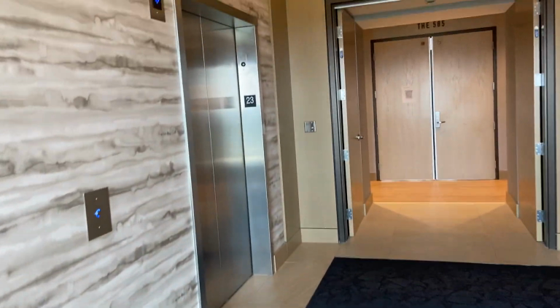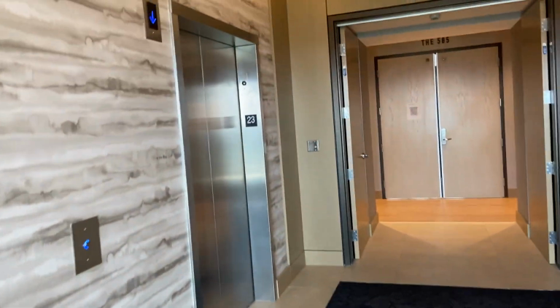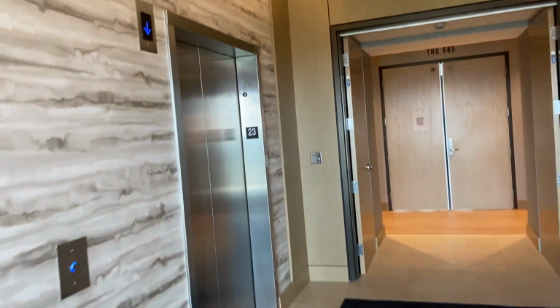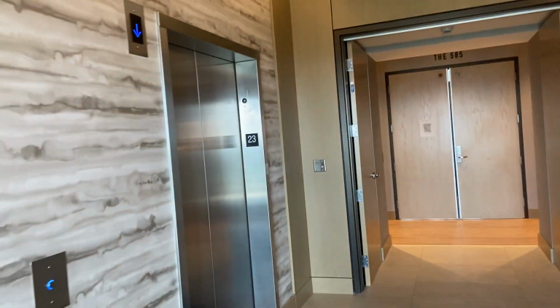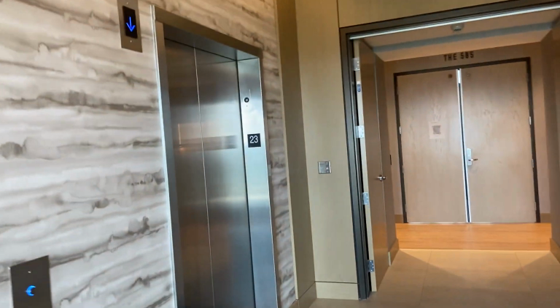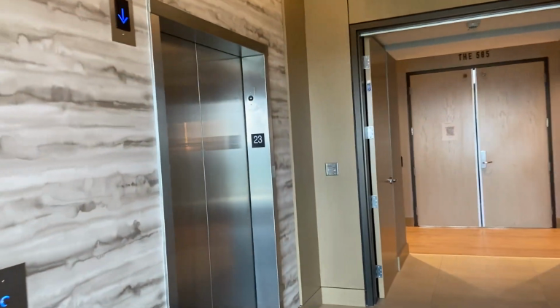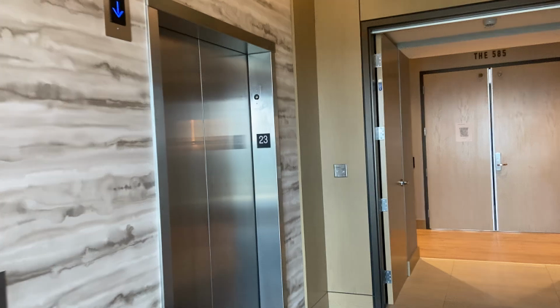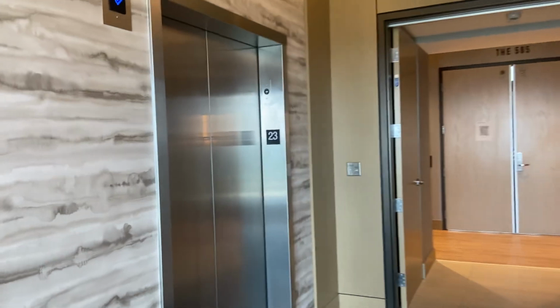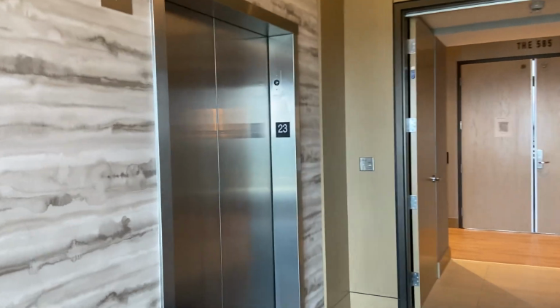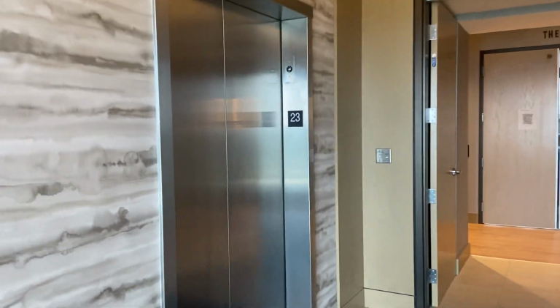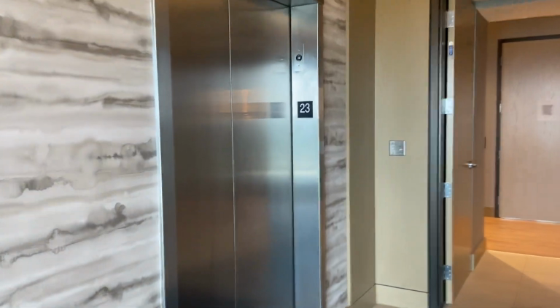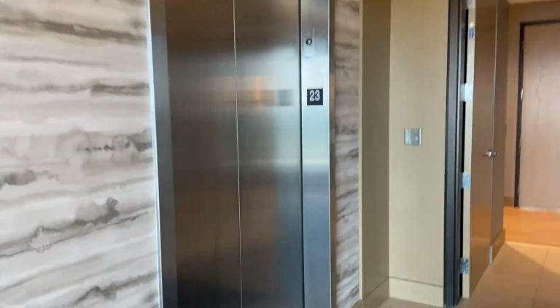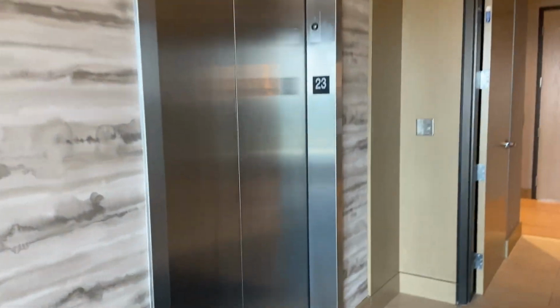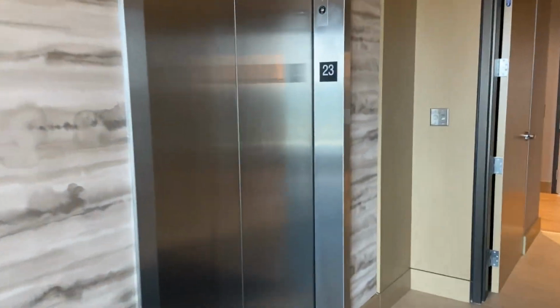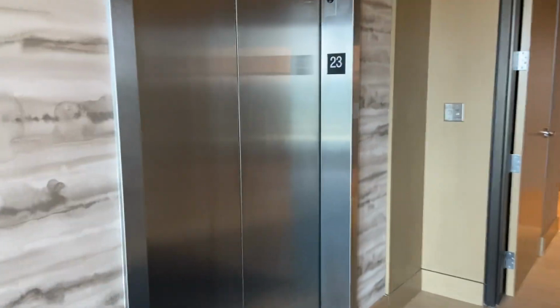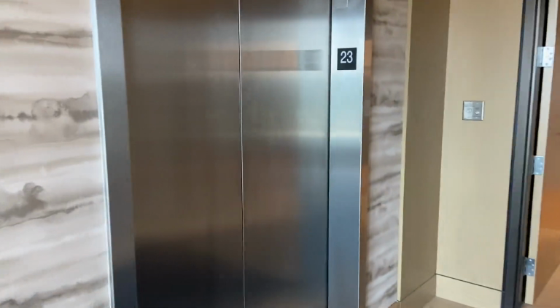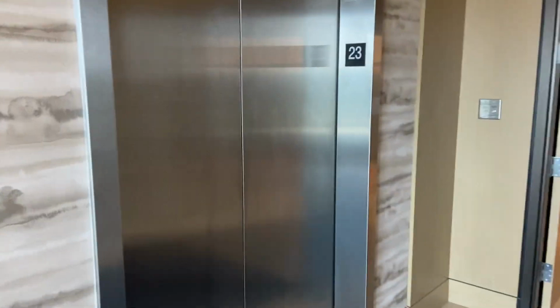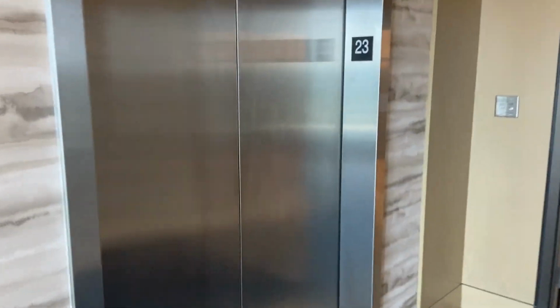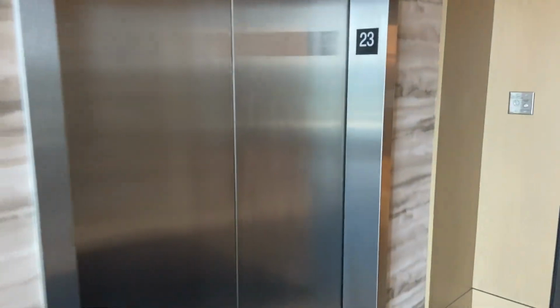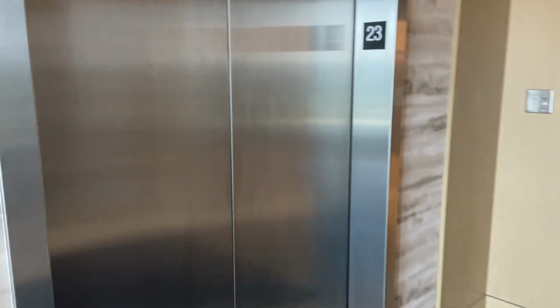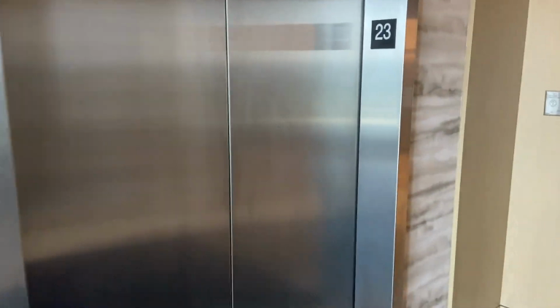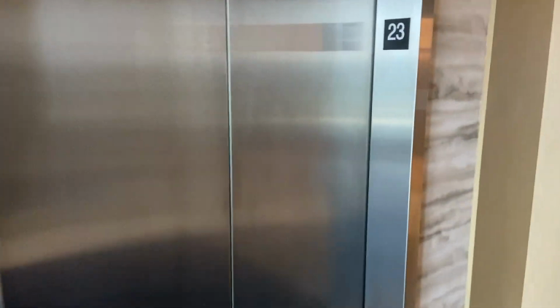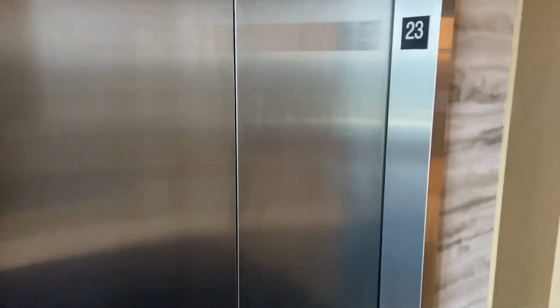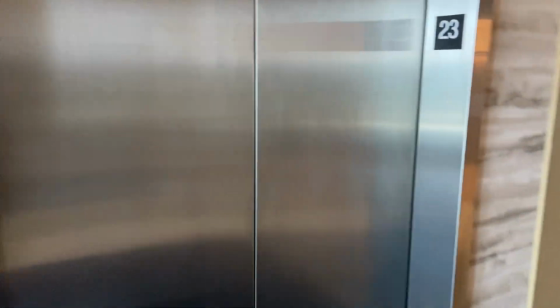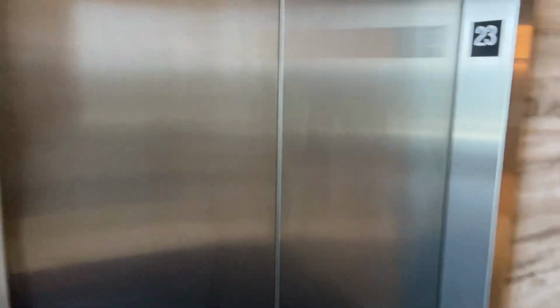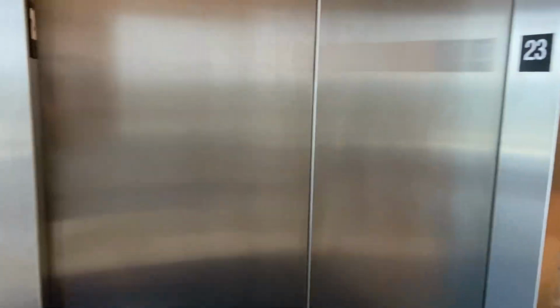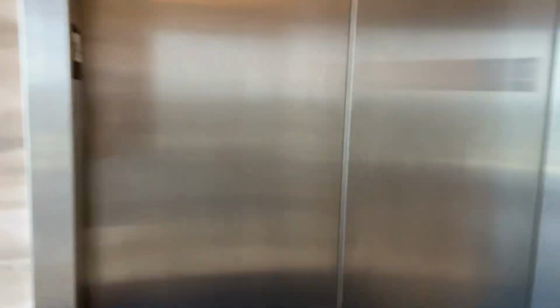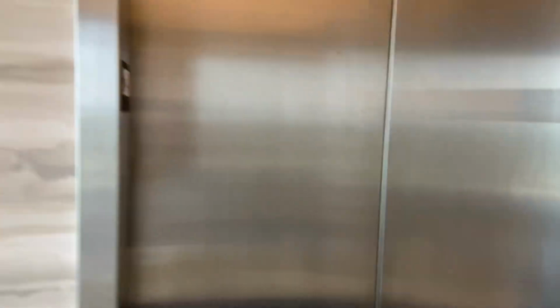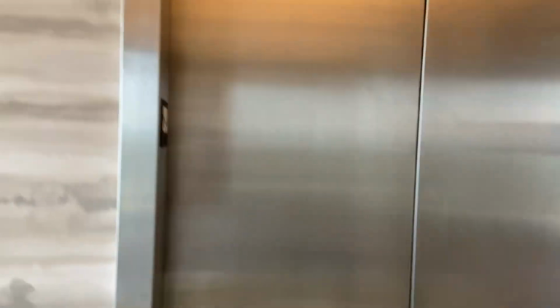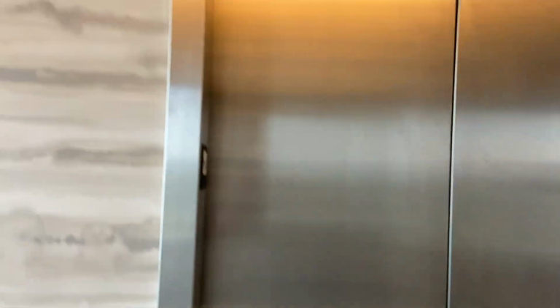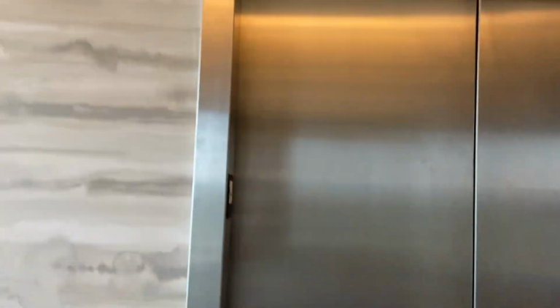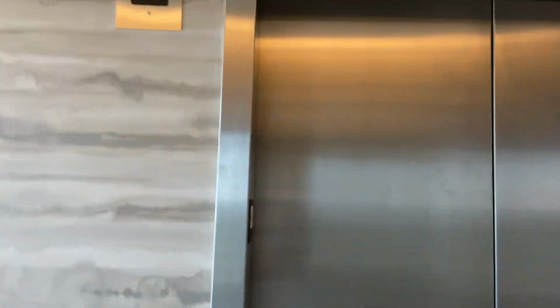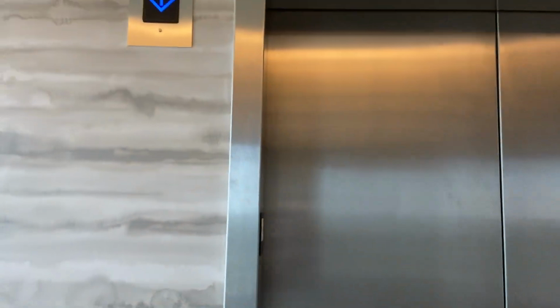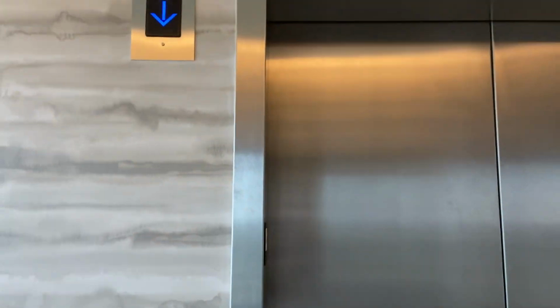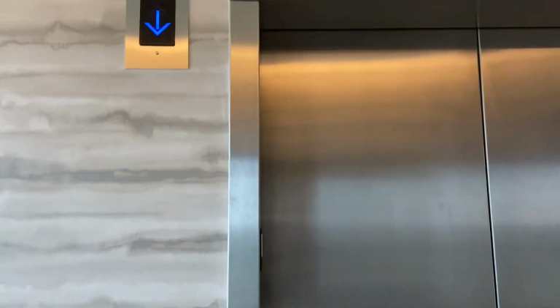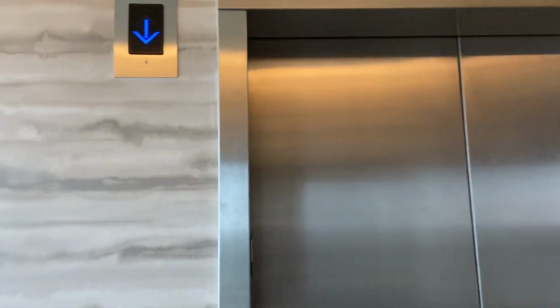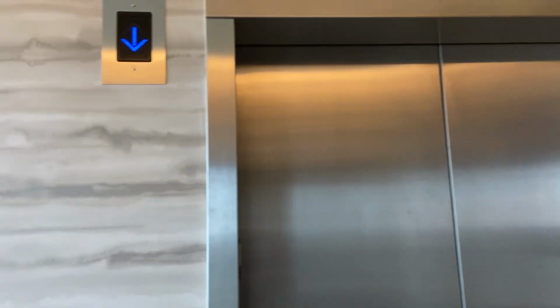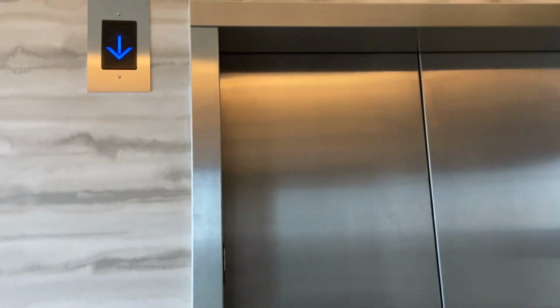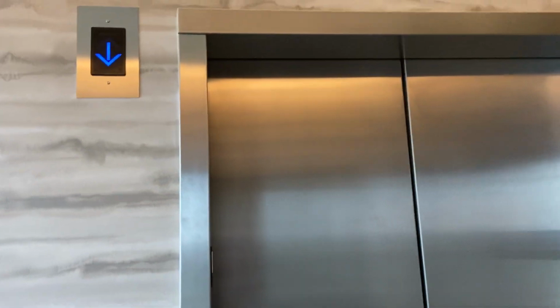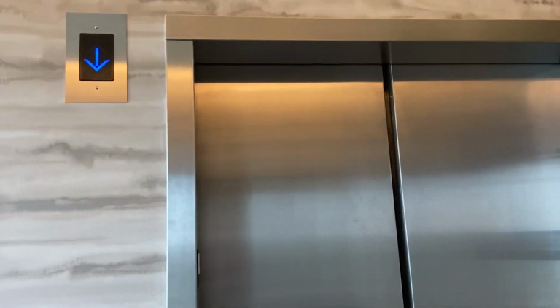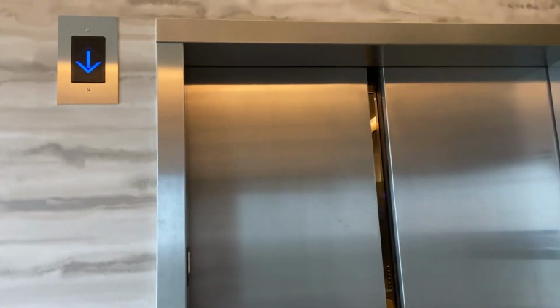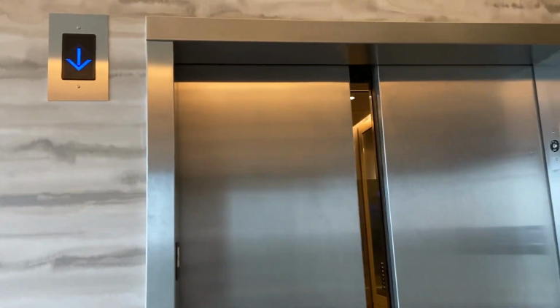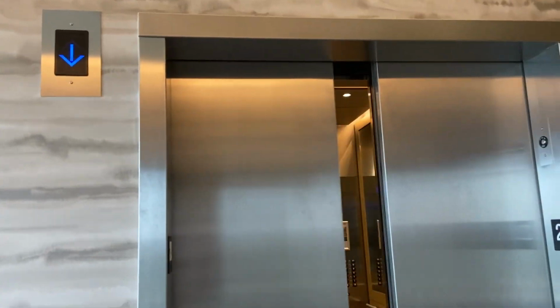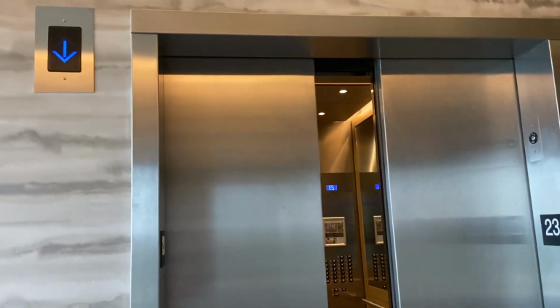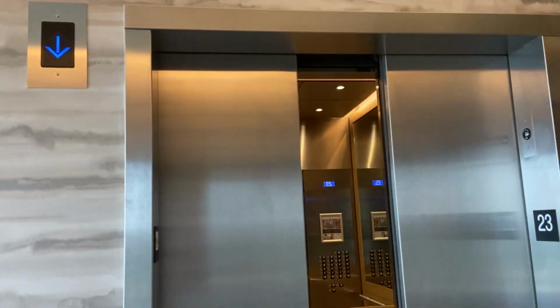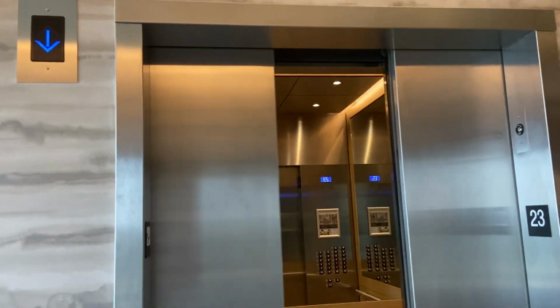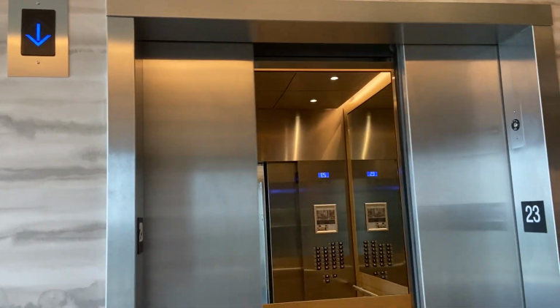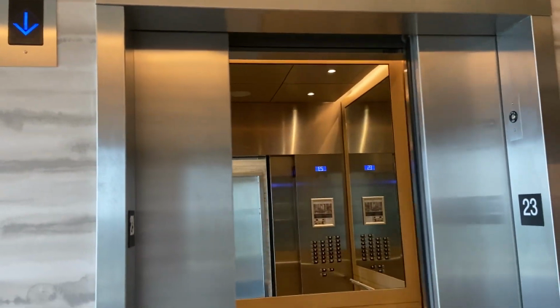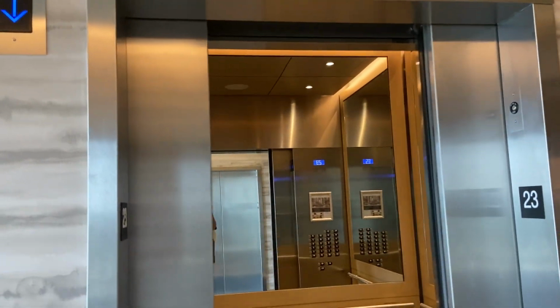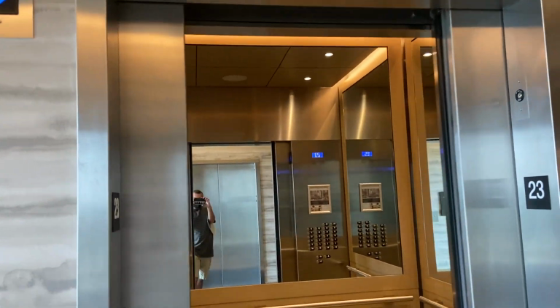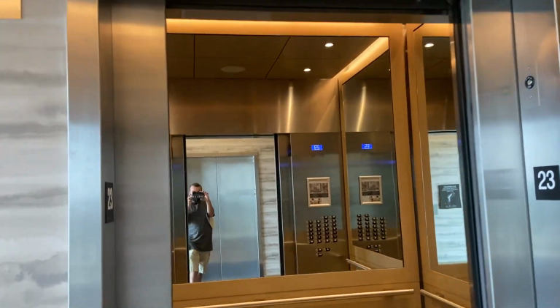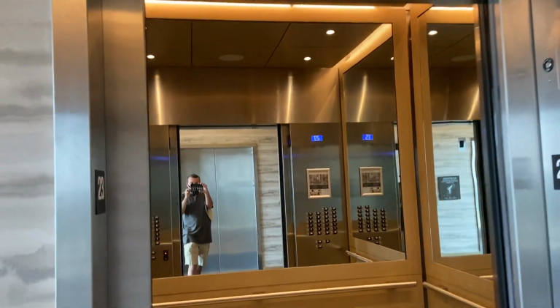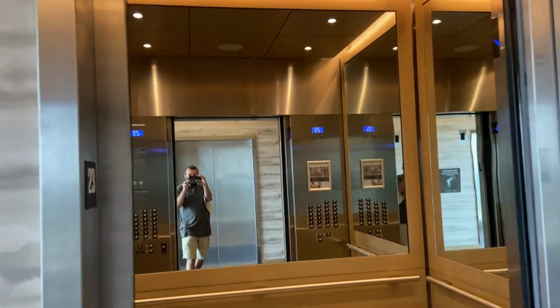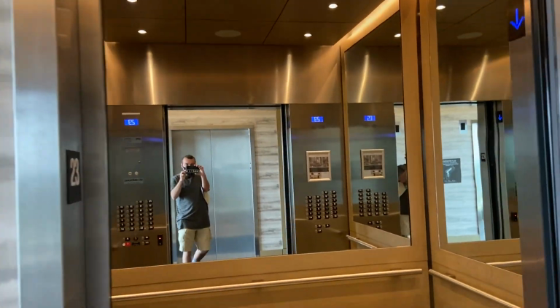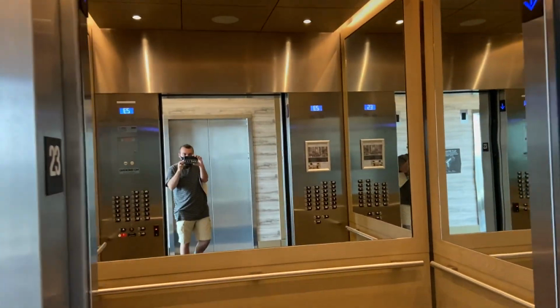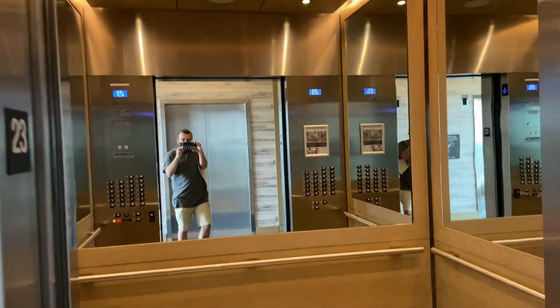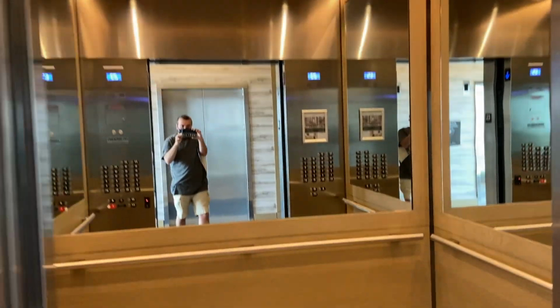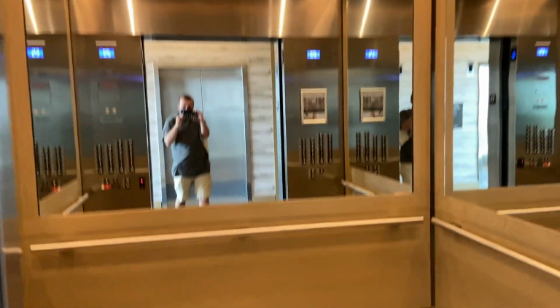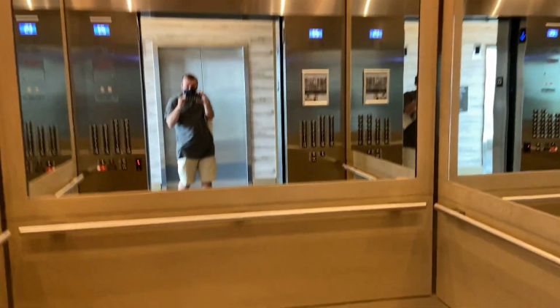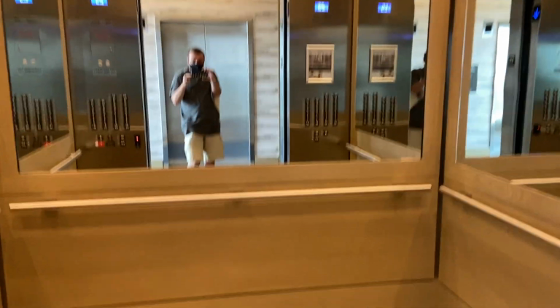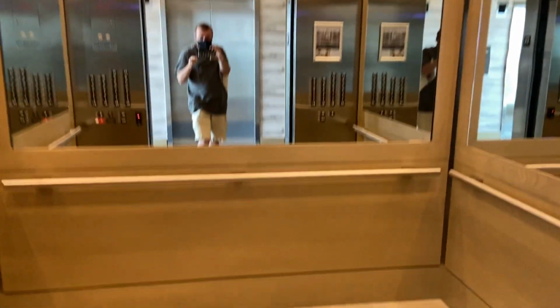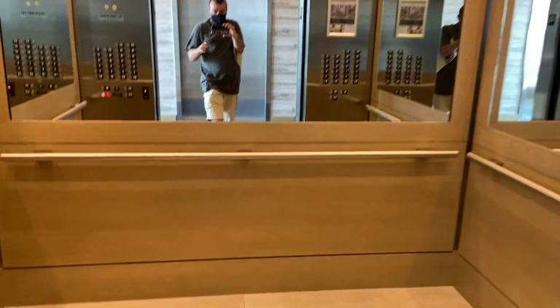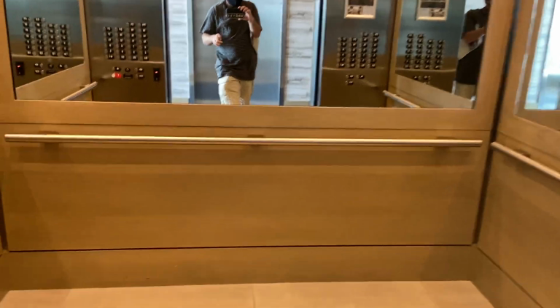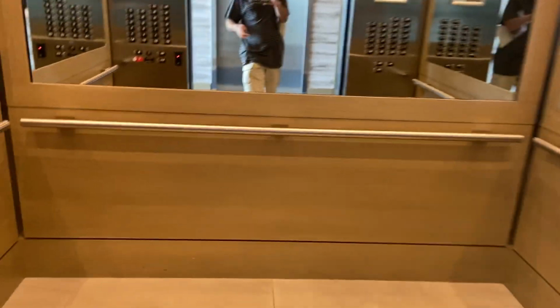We've got the same elevator. These are very nice. Beautiful looking fixtures.